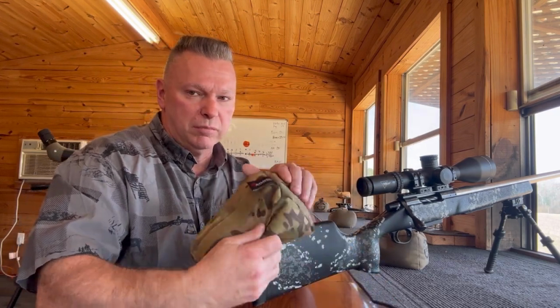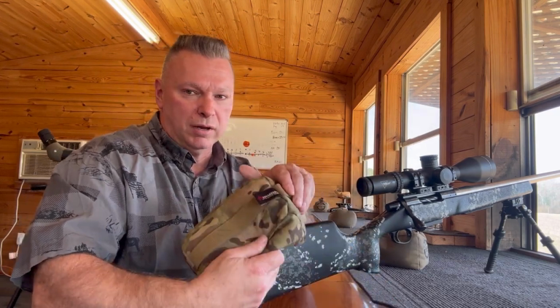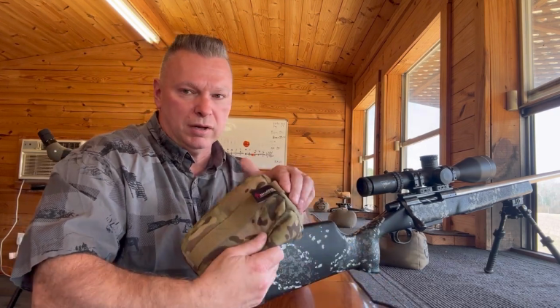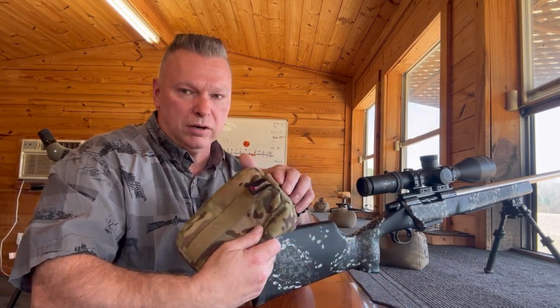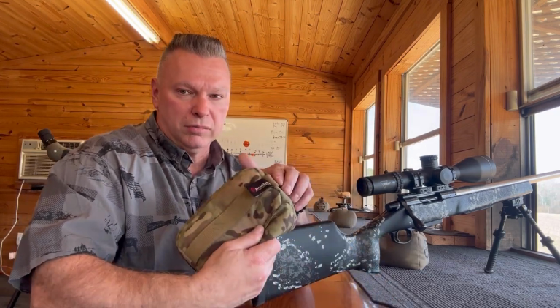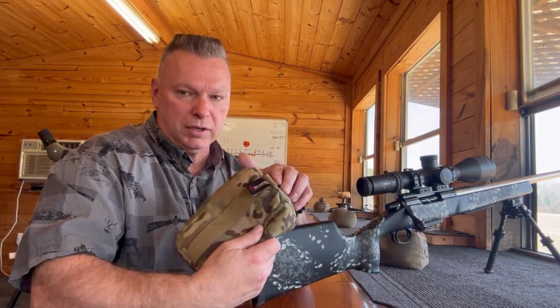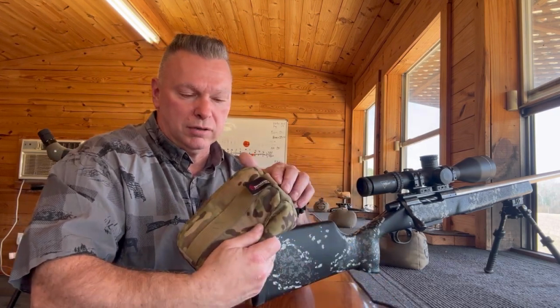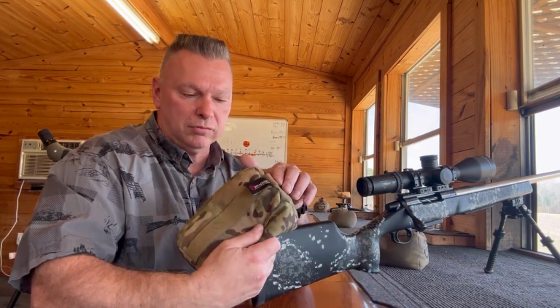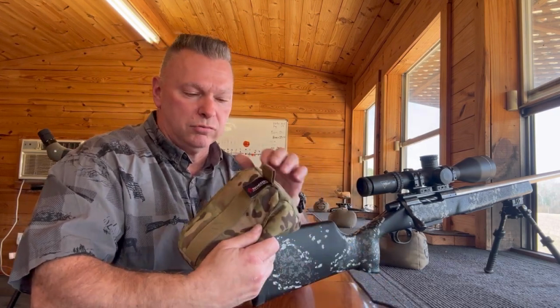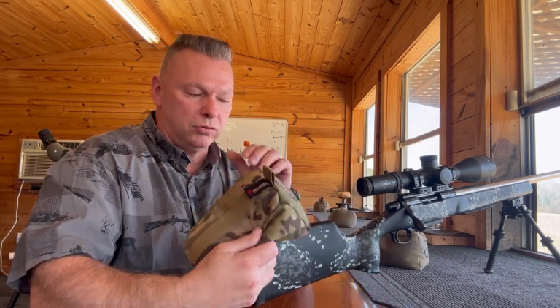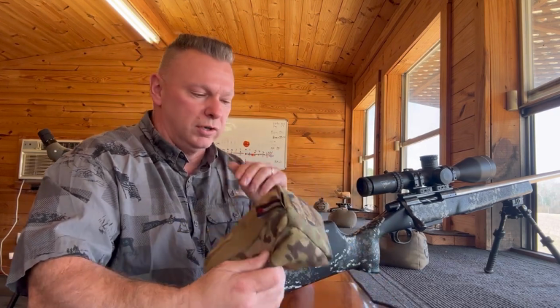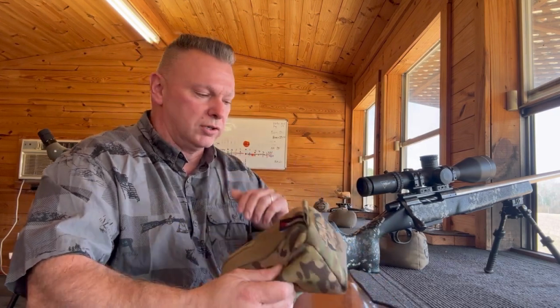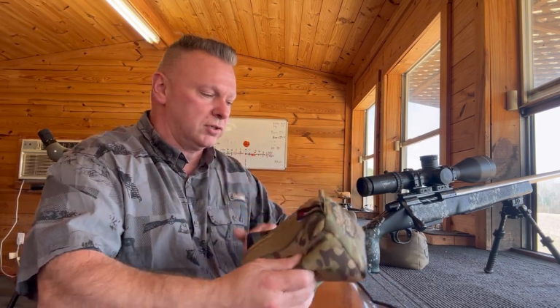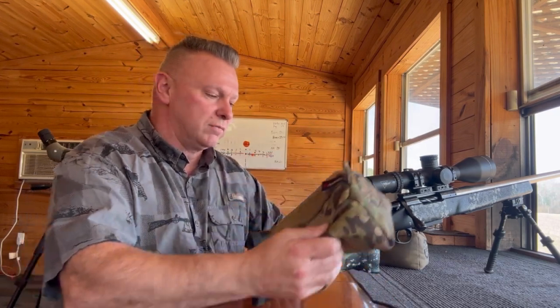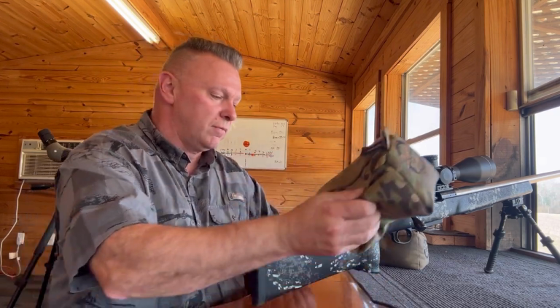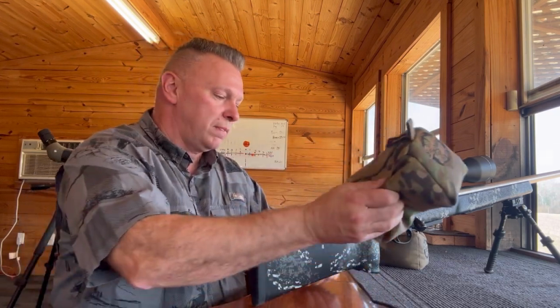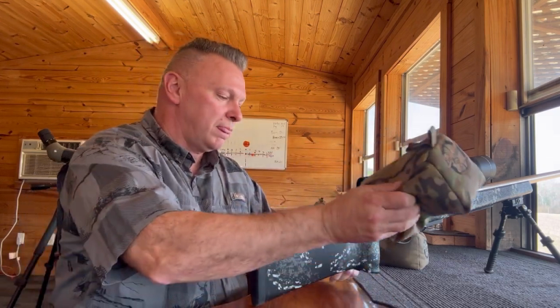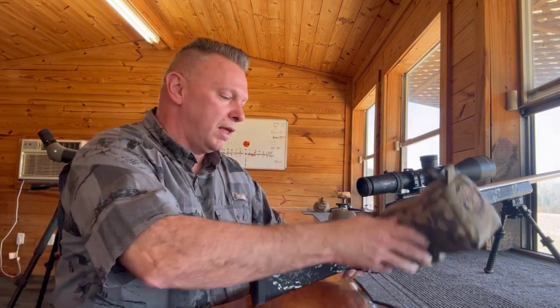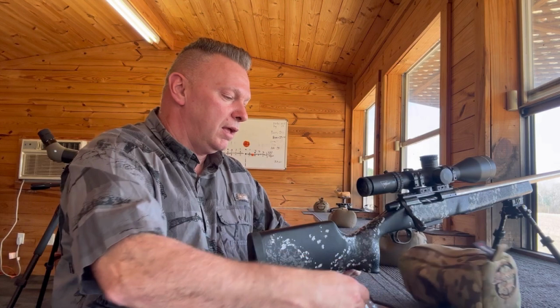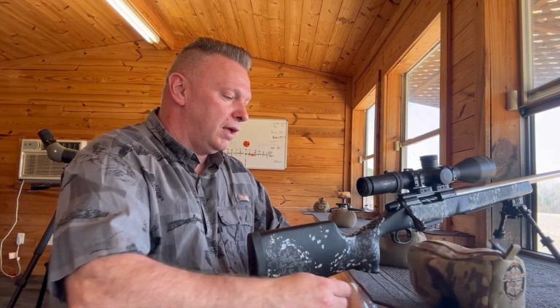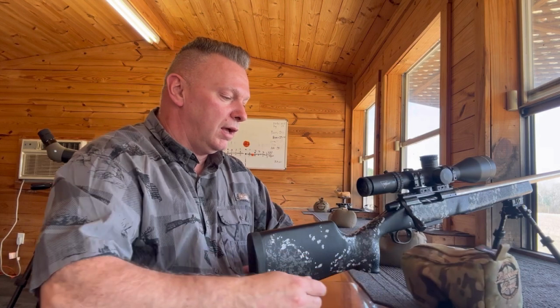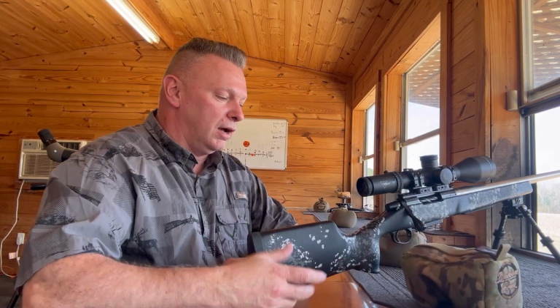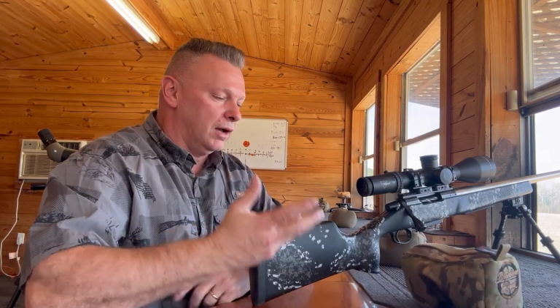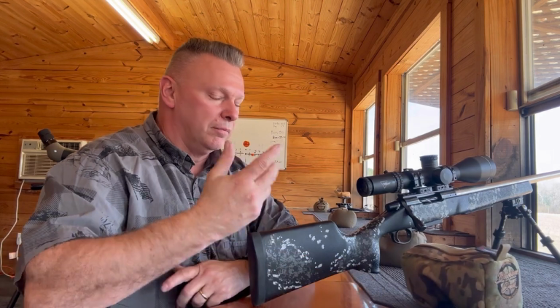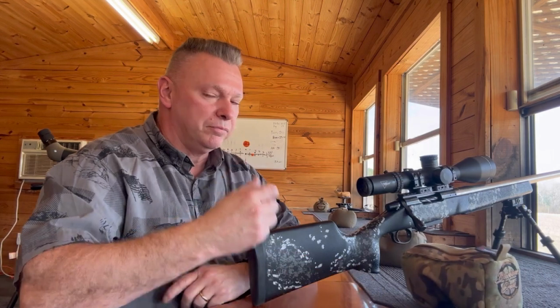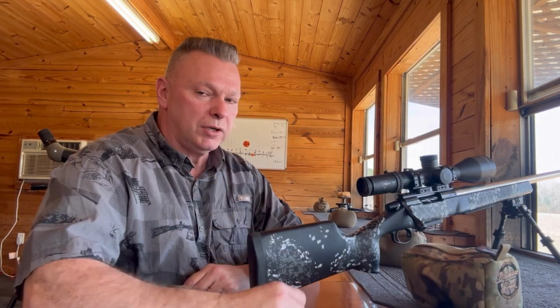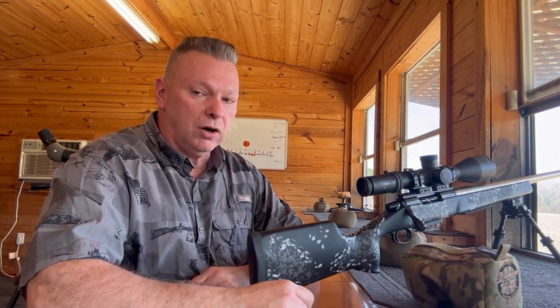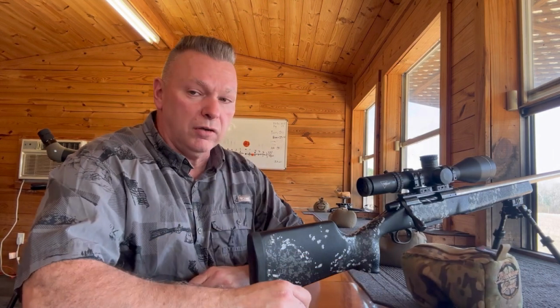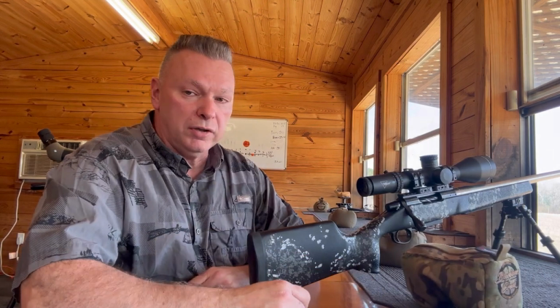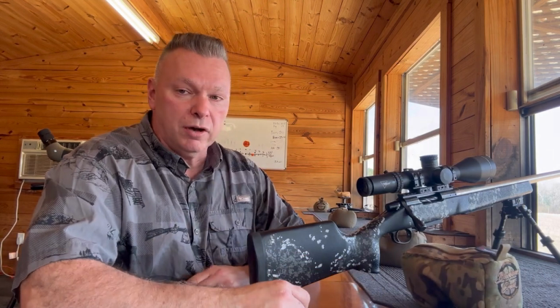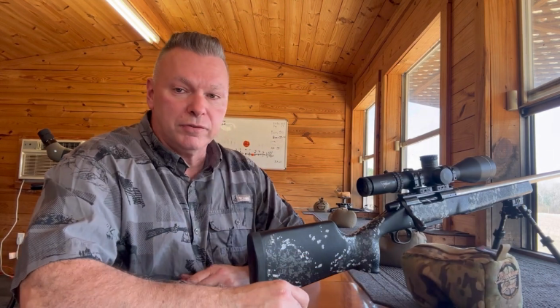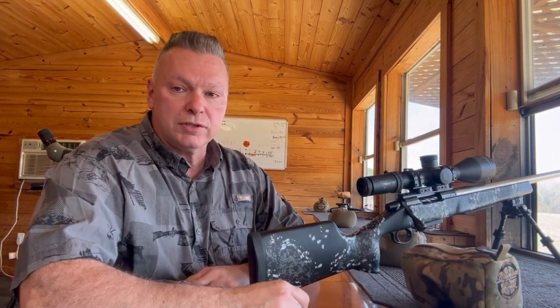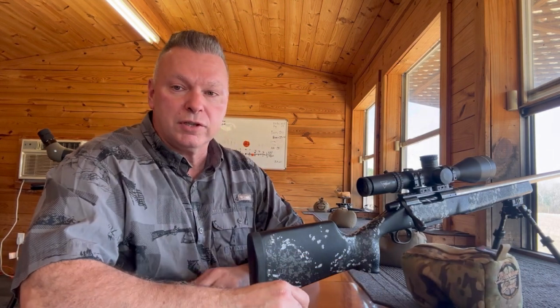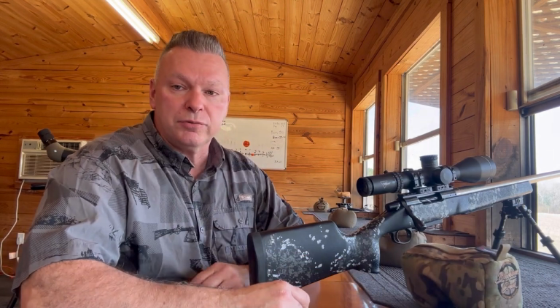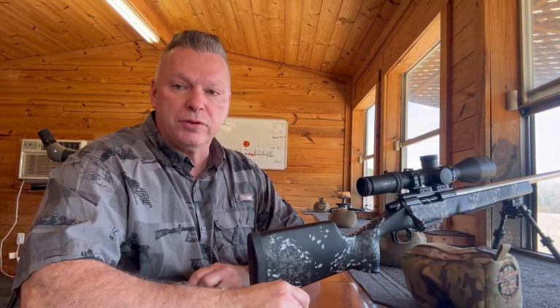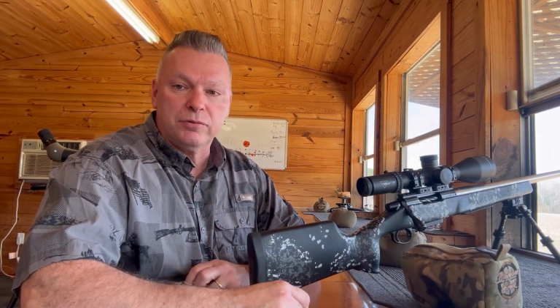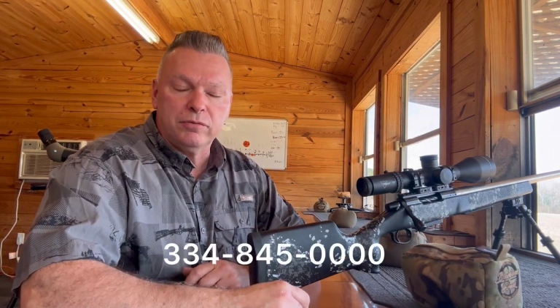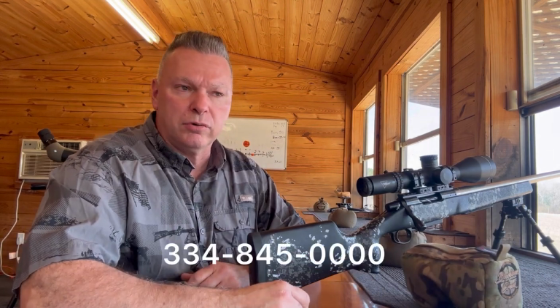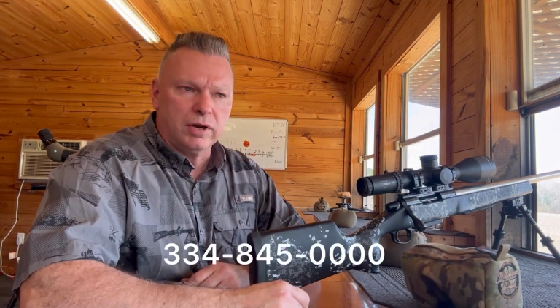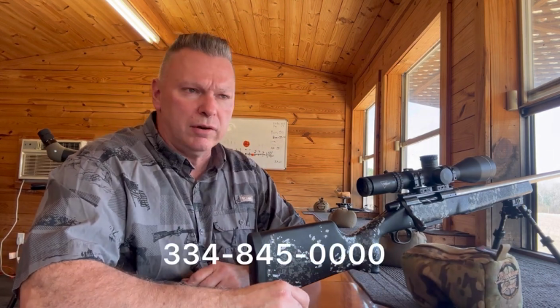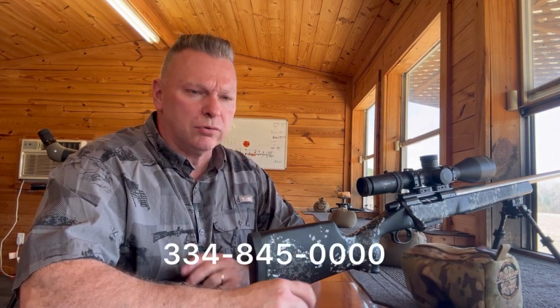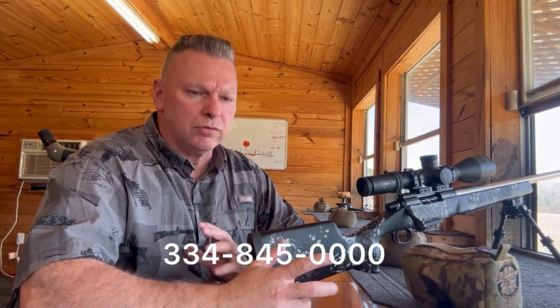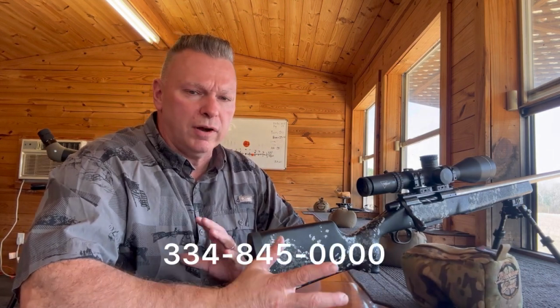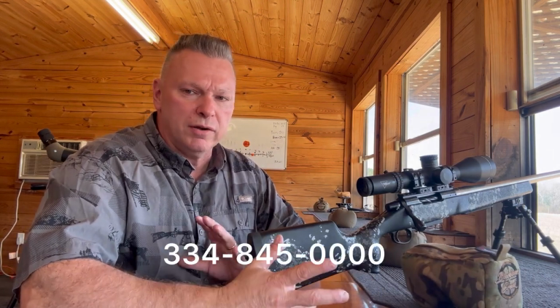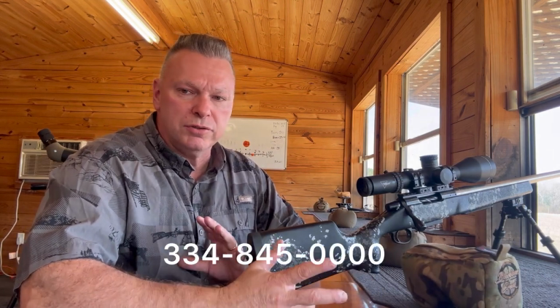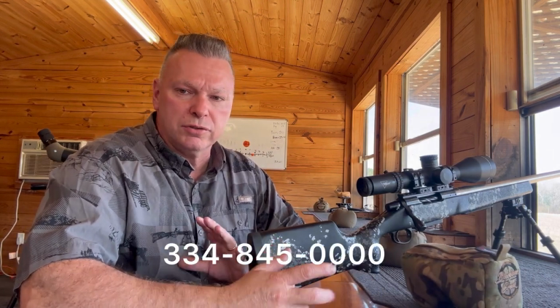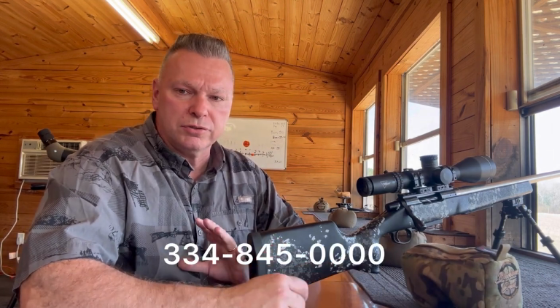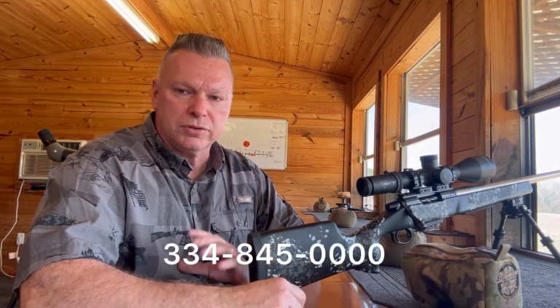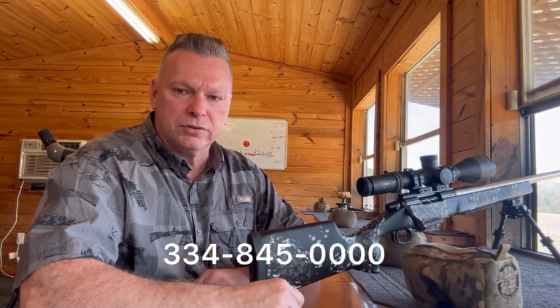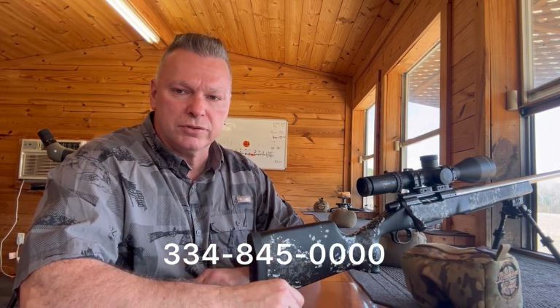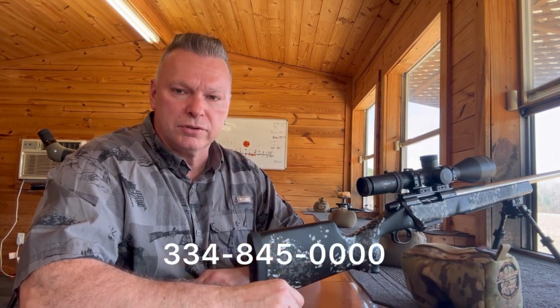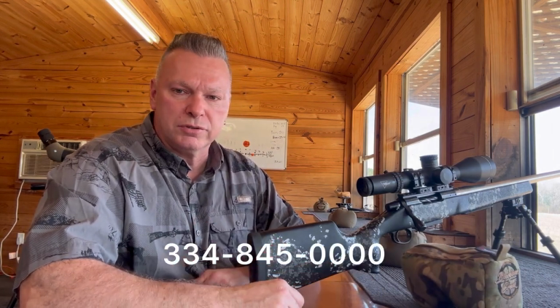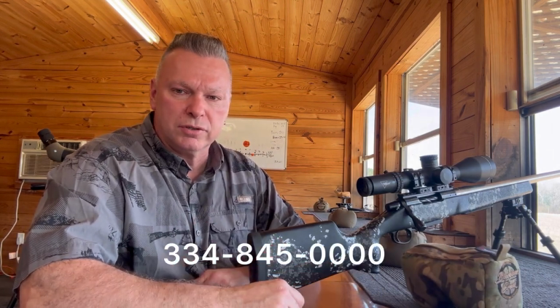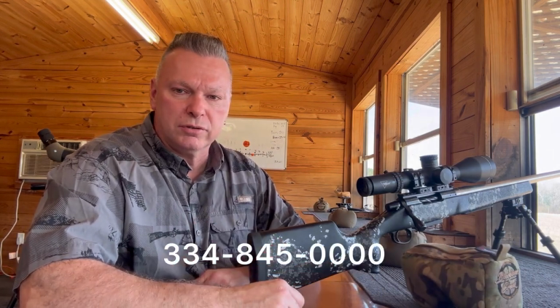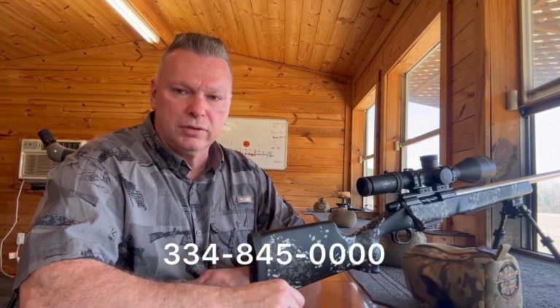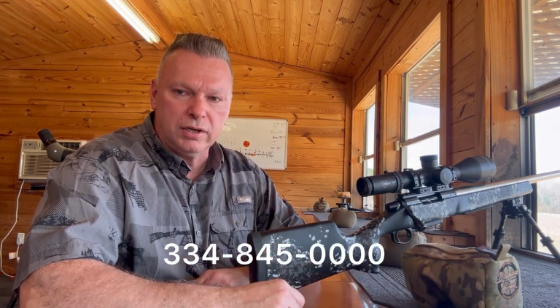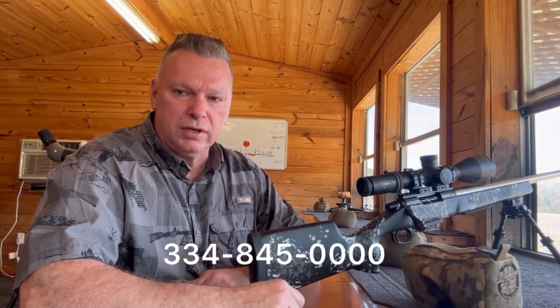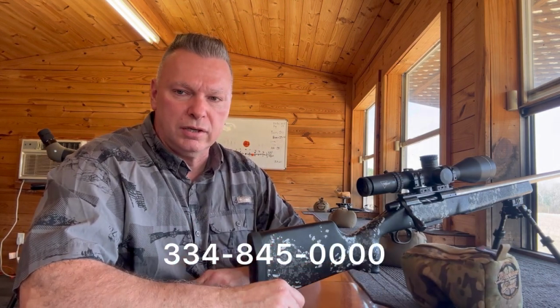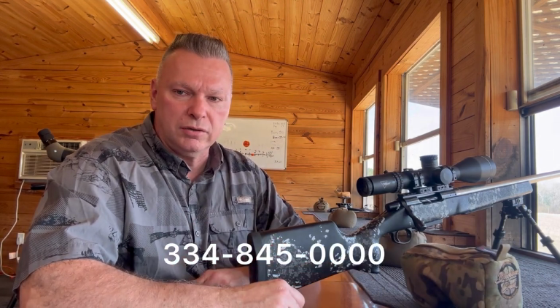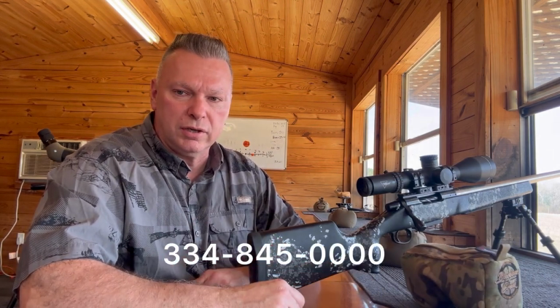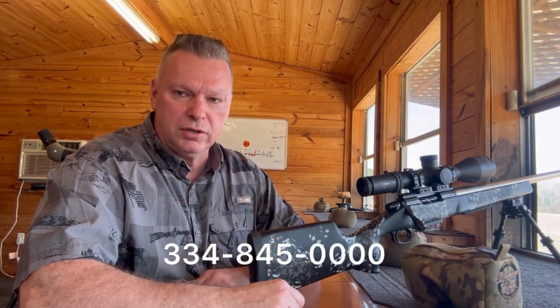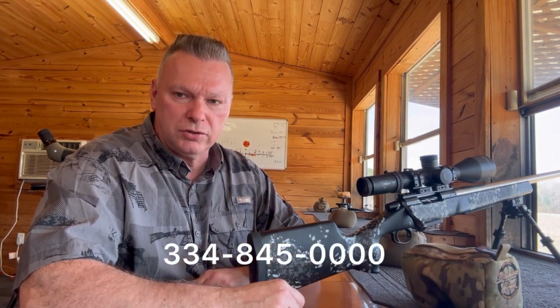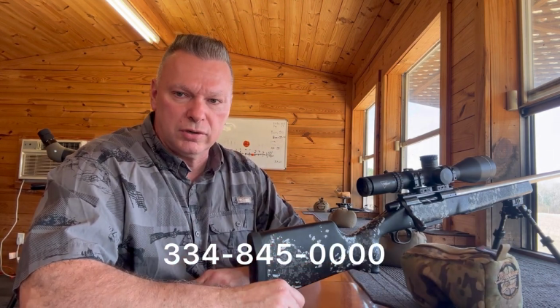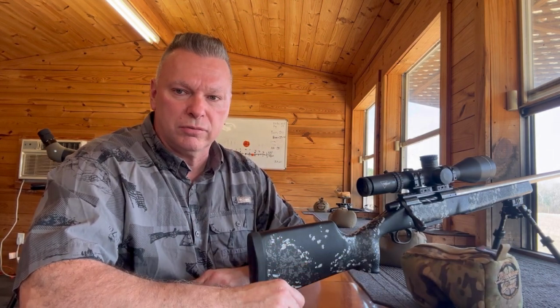A really lightweight long-range hunting bag designed by Barber Creek, made by Armageddon for us. Call the office at 334-845-0000 and you can get your own.